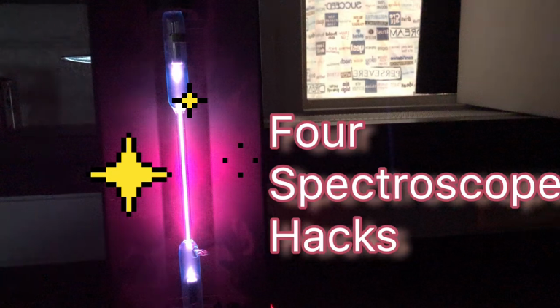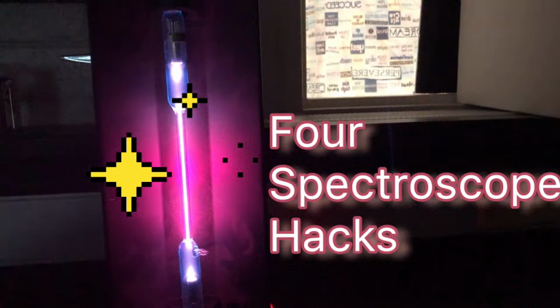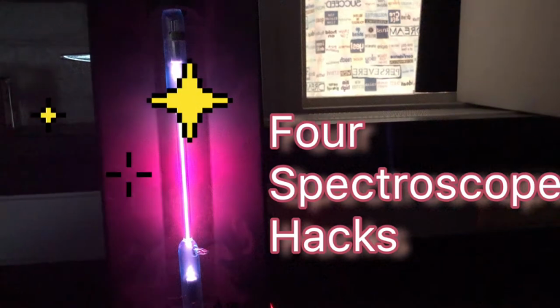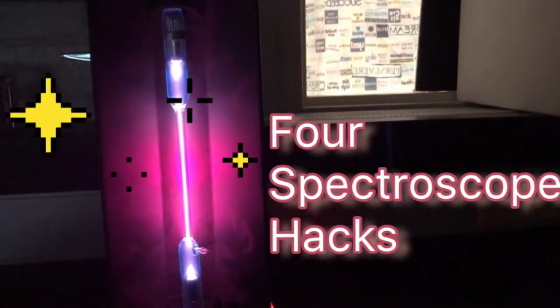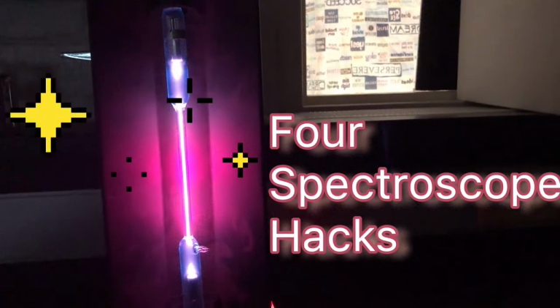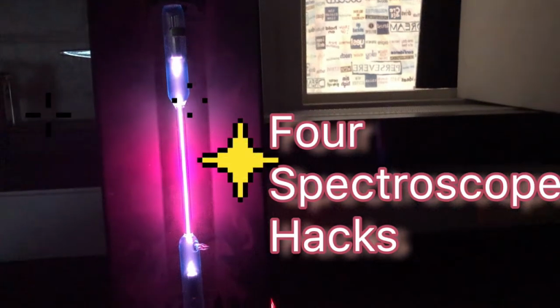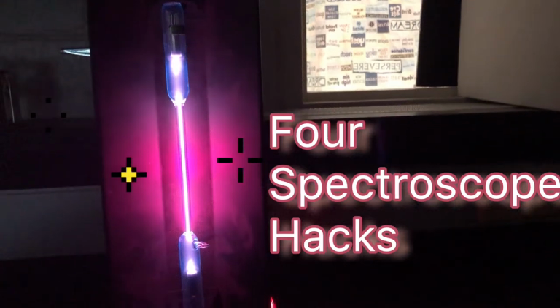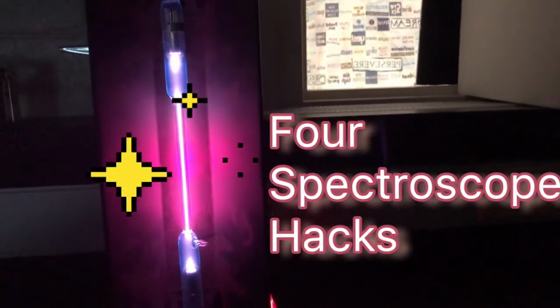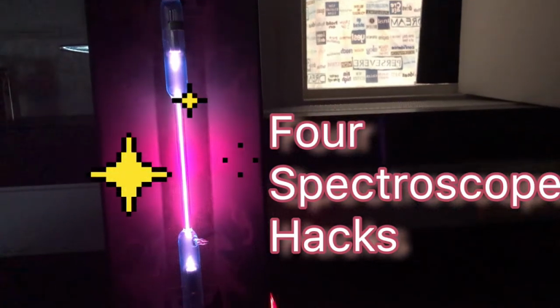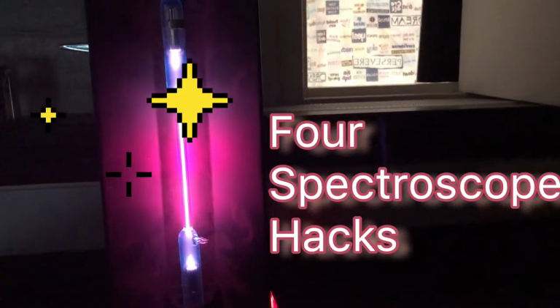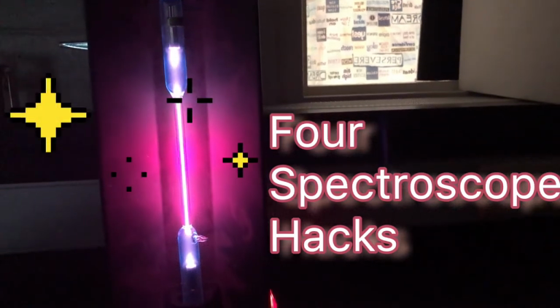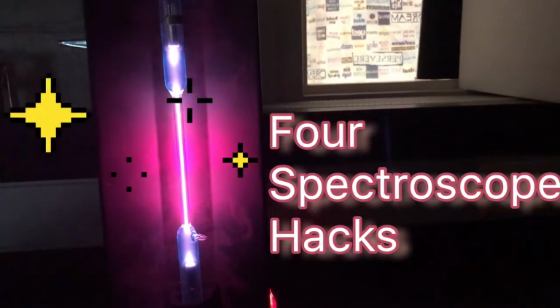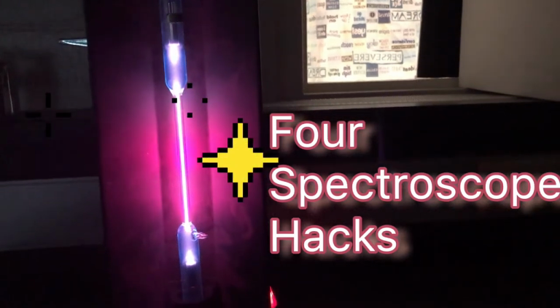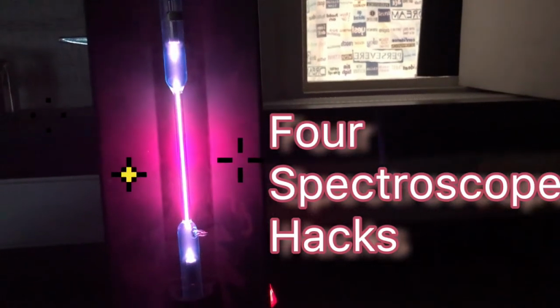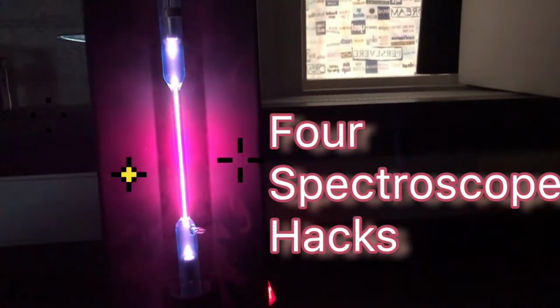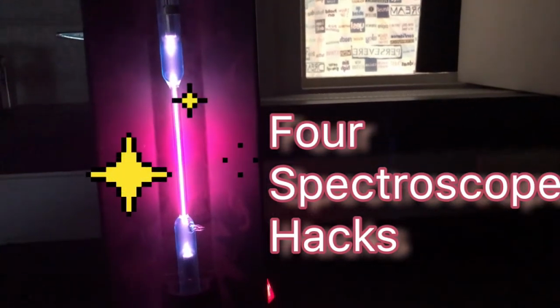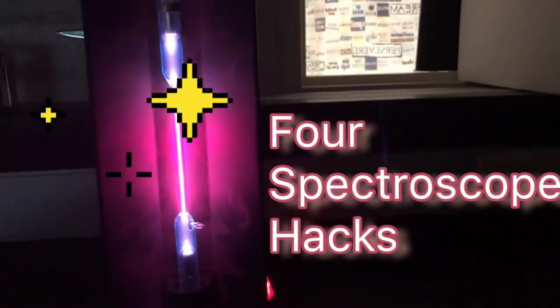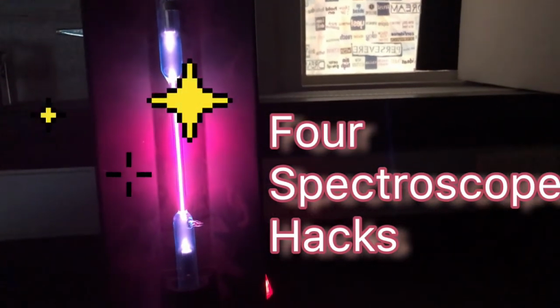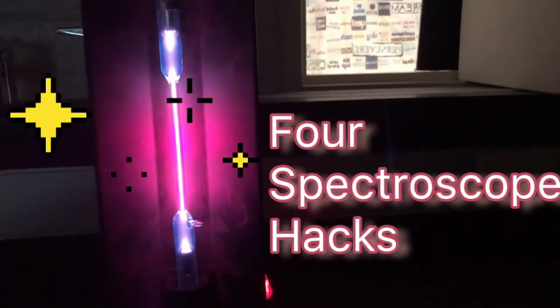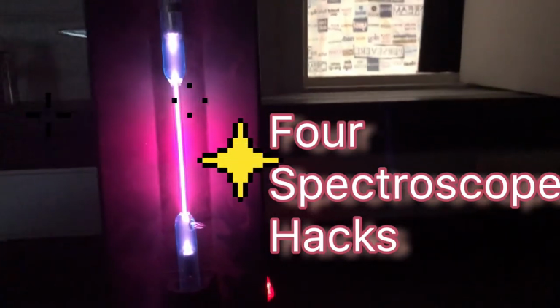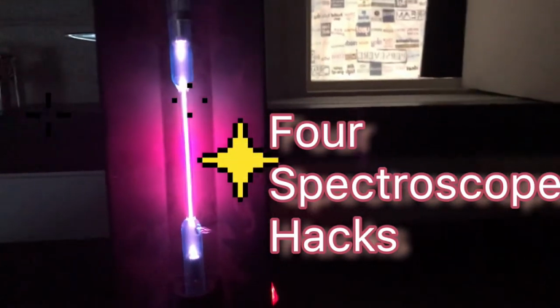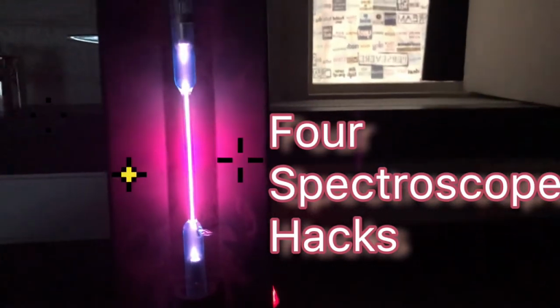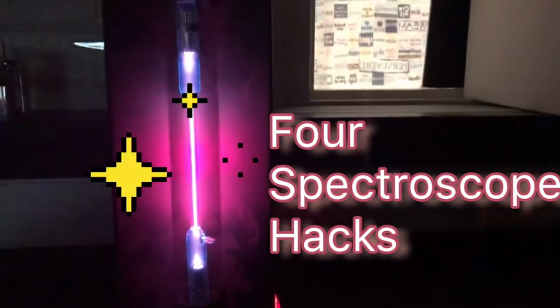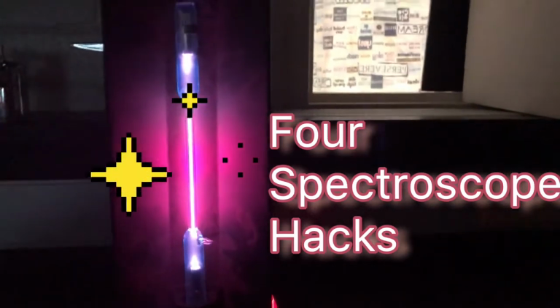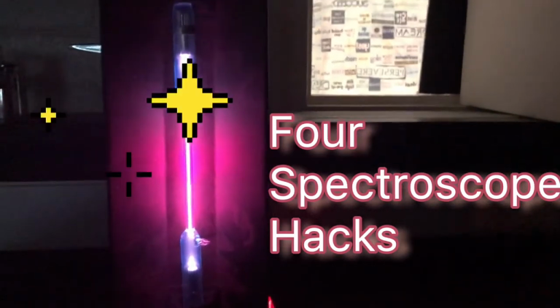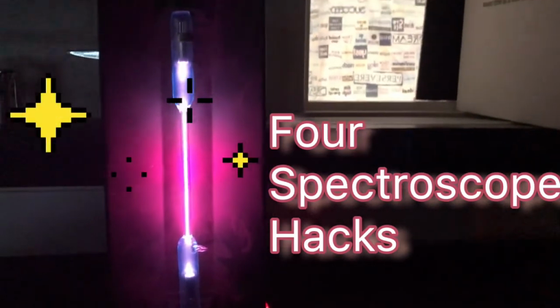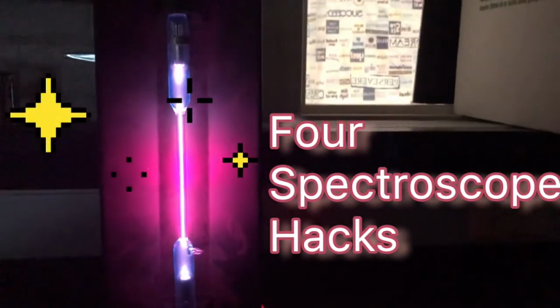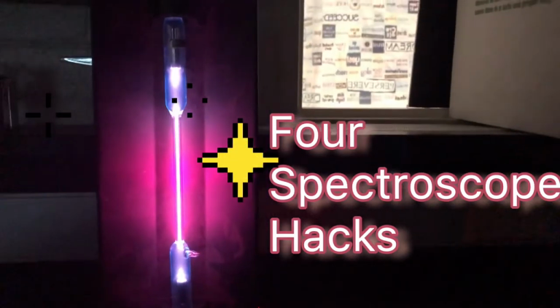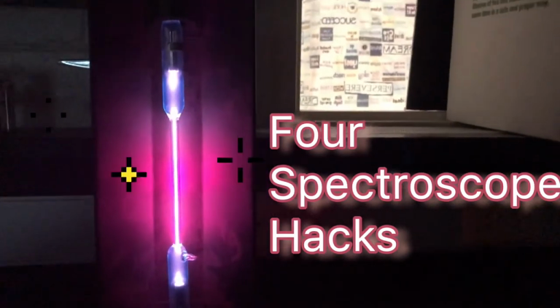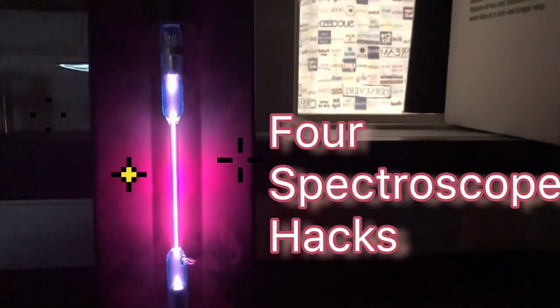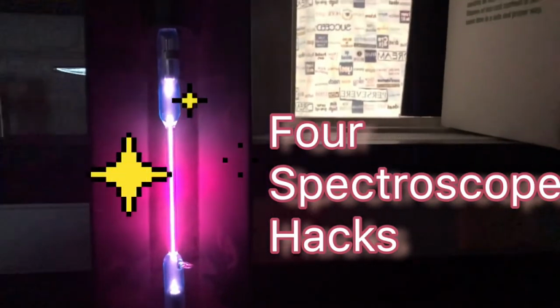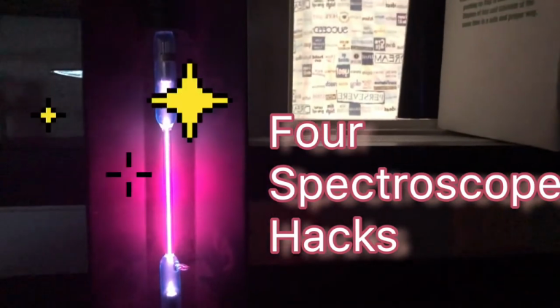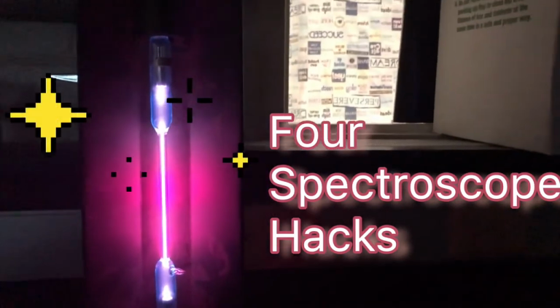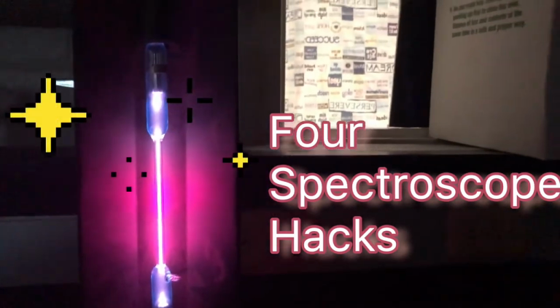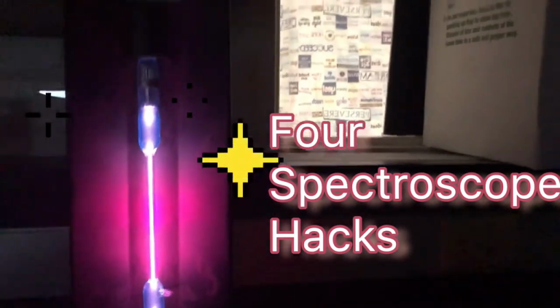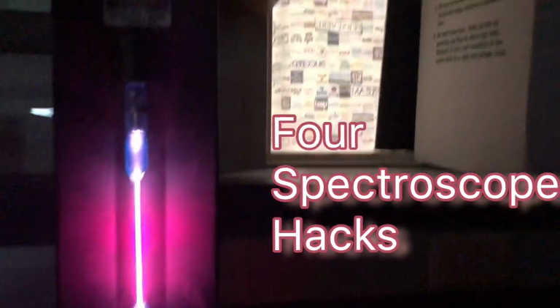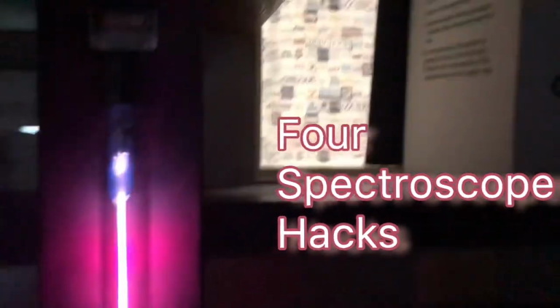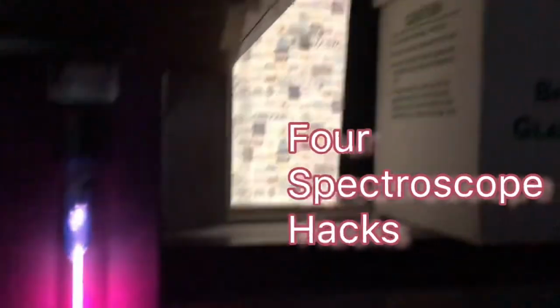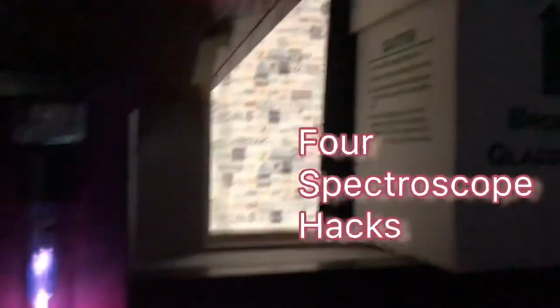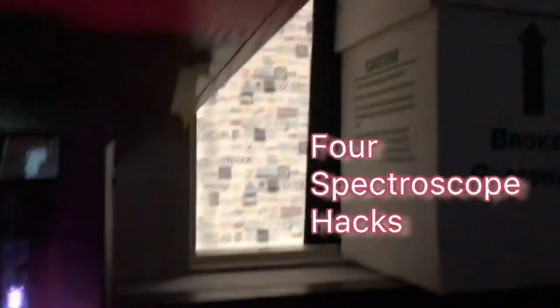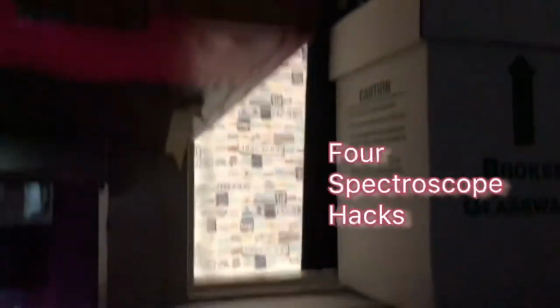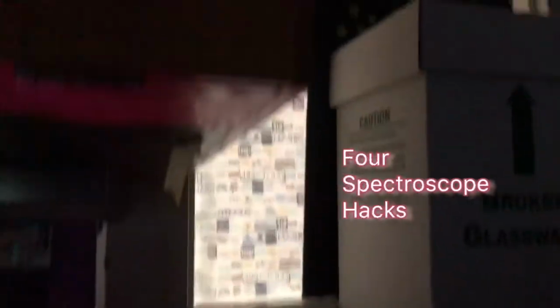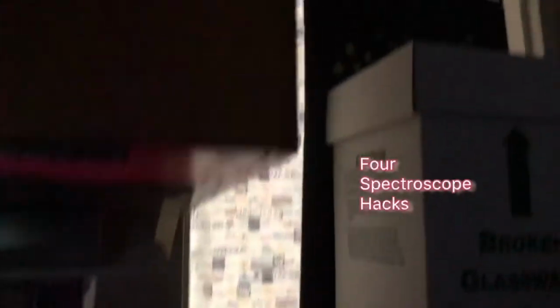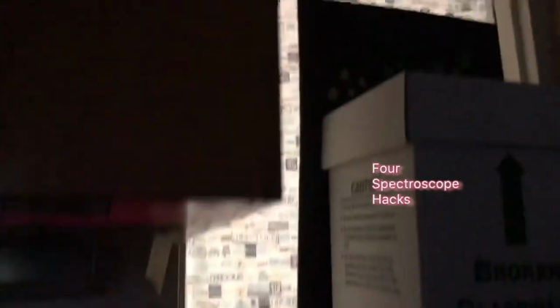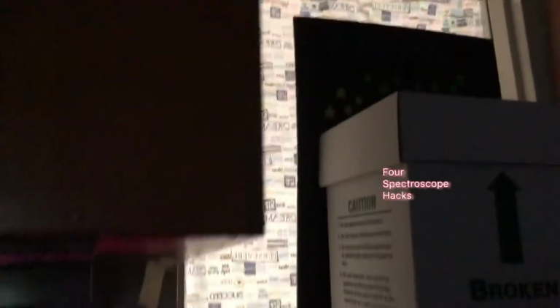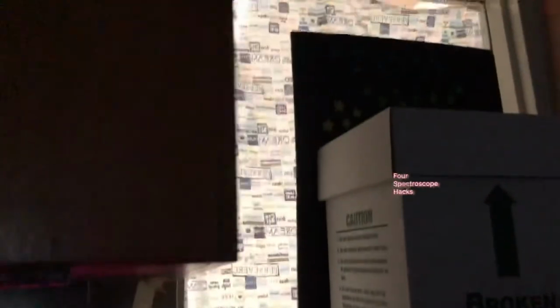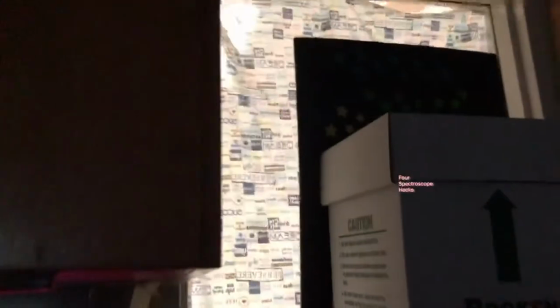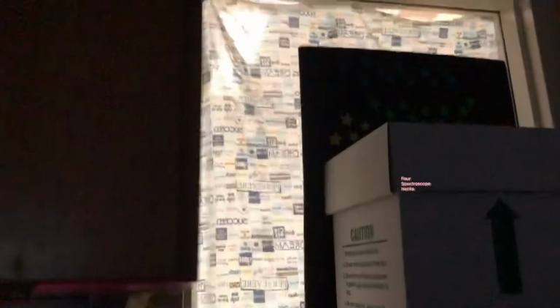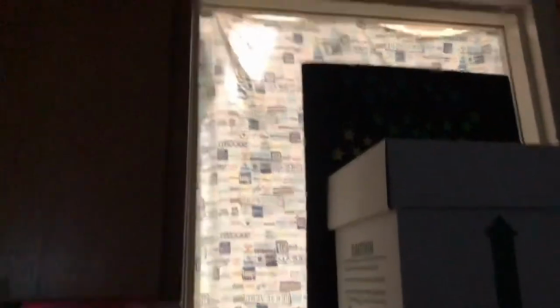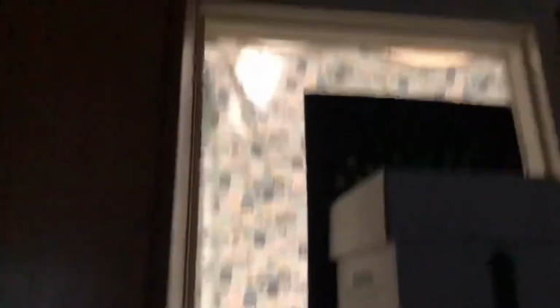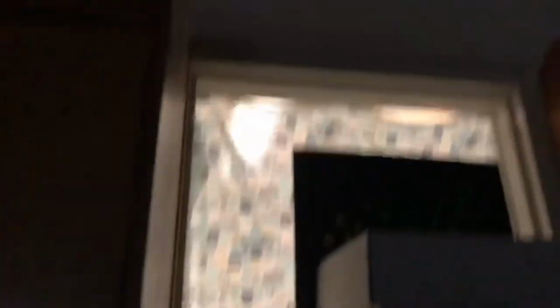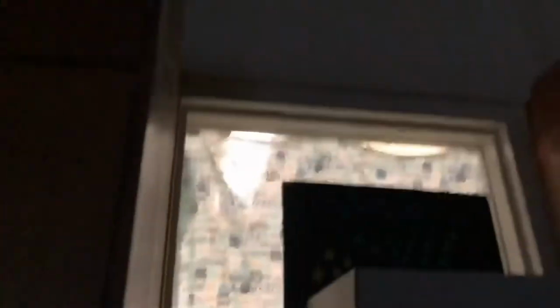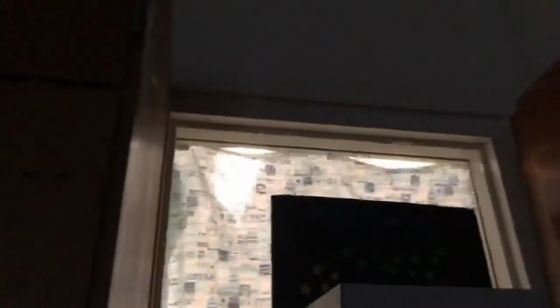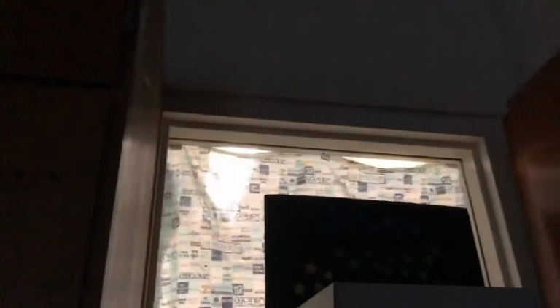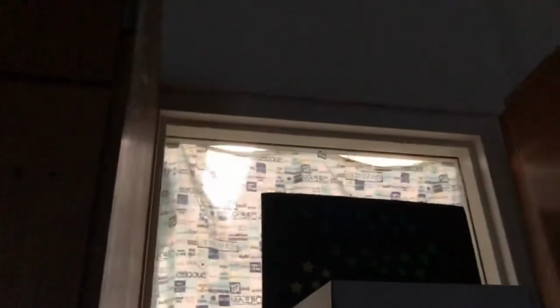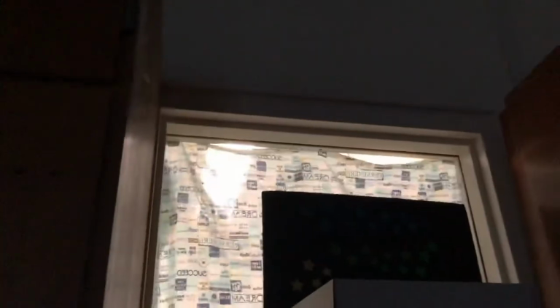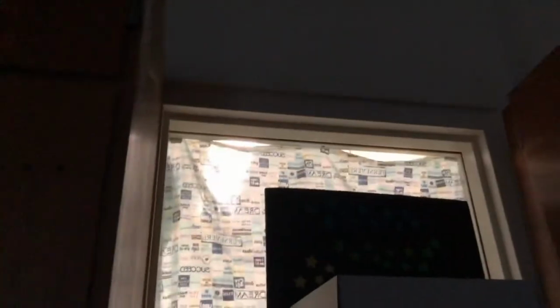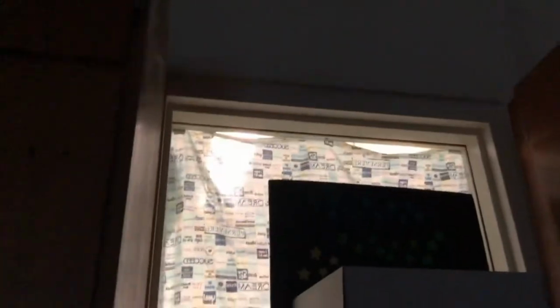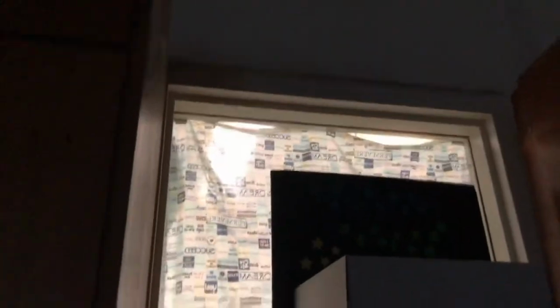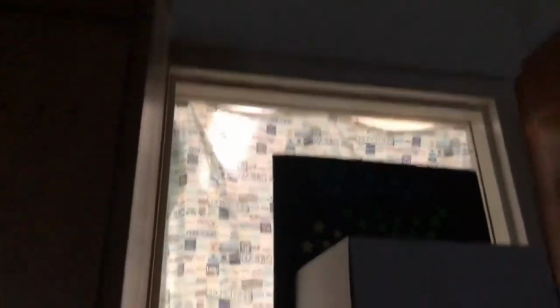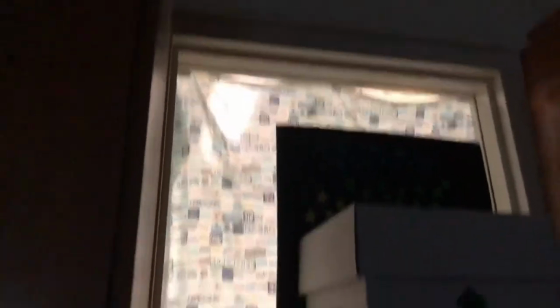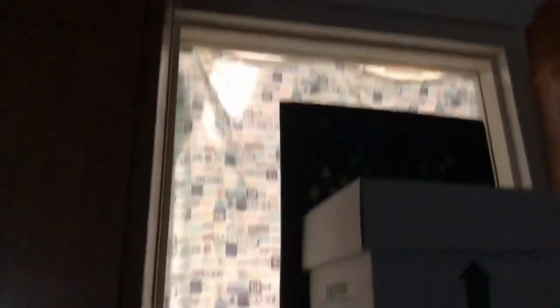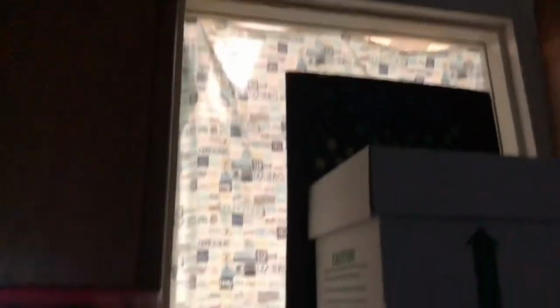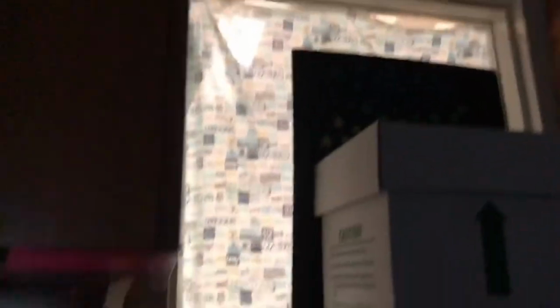Hey, welcome scientists. You want four ways to use your spectroscope correctly and get the best readings? Here they are.